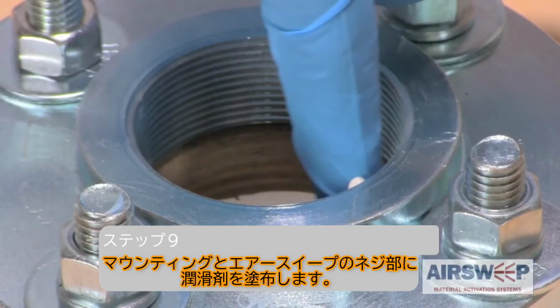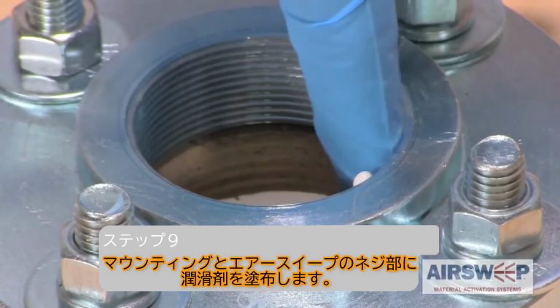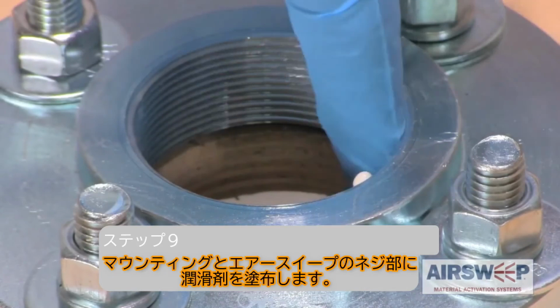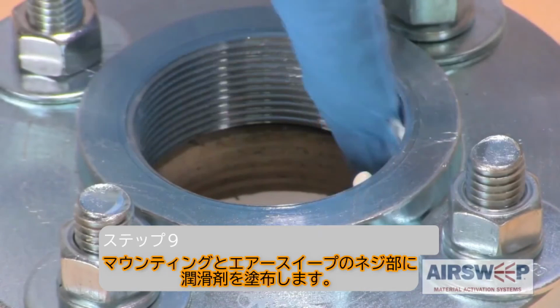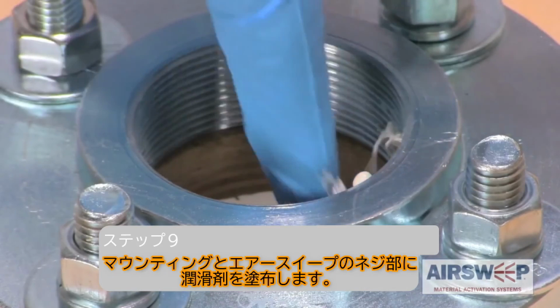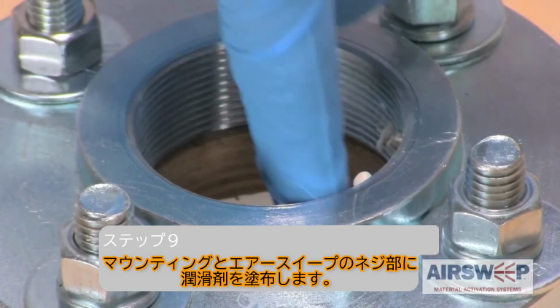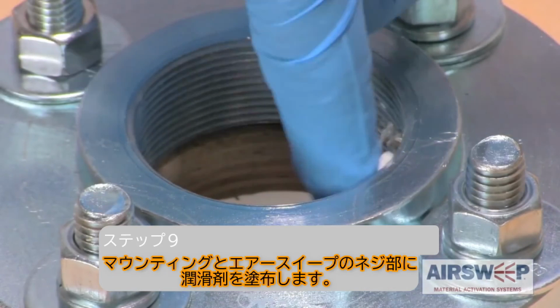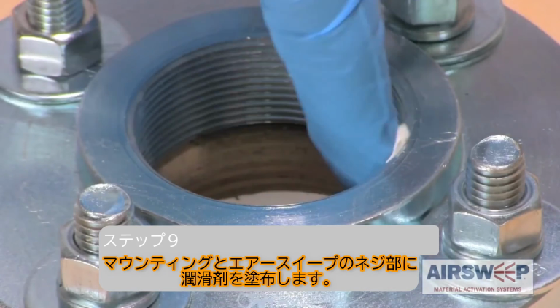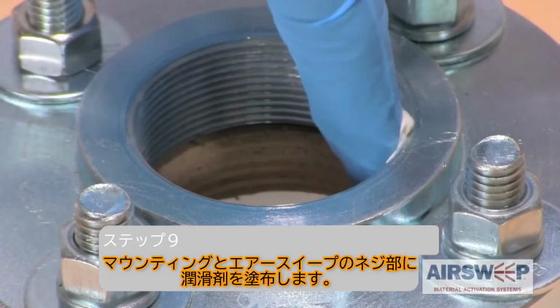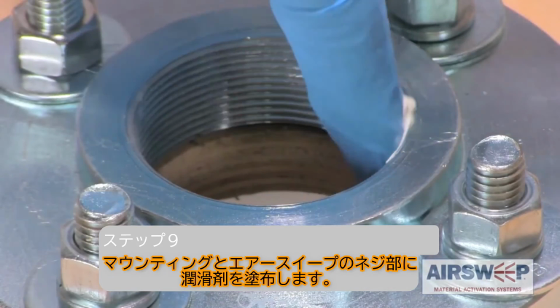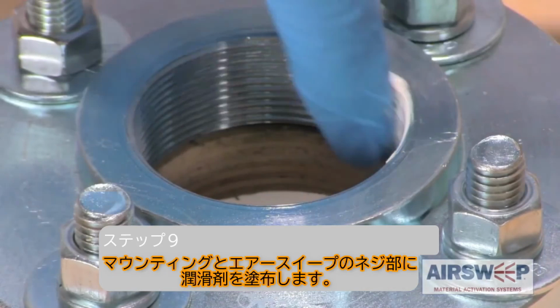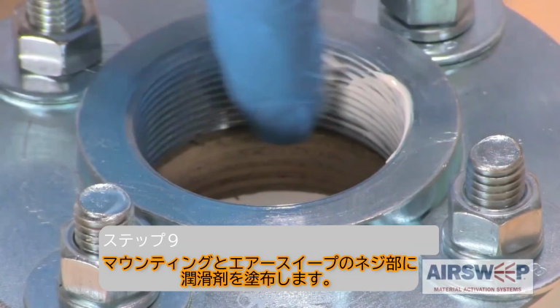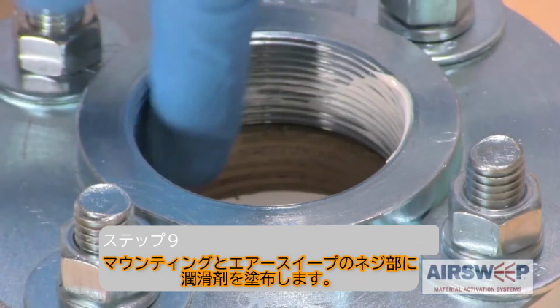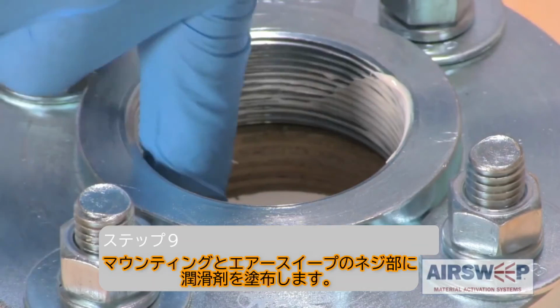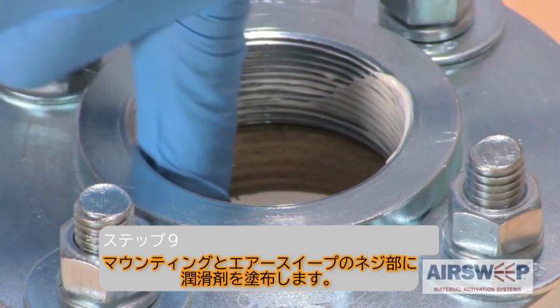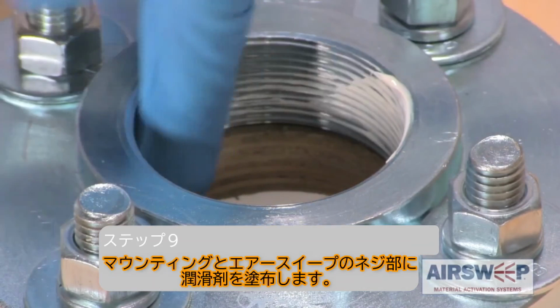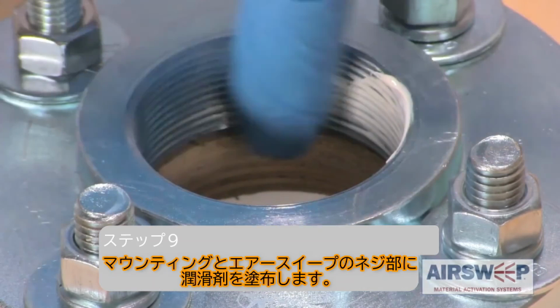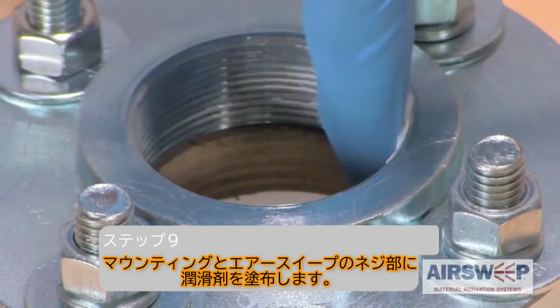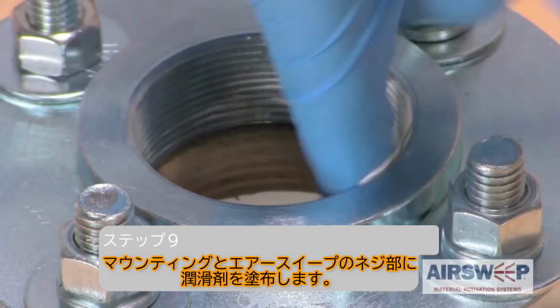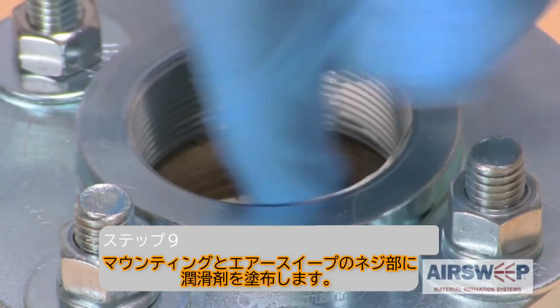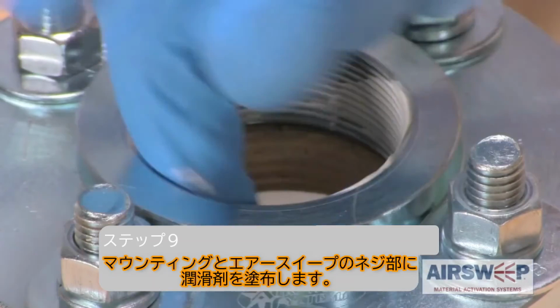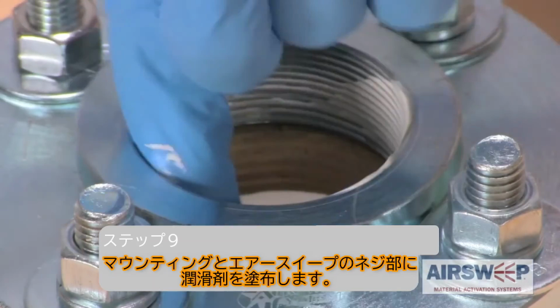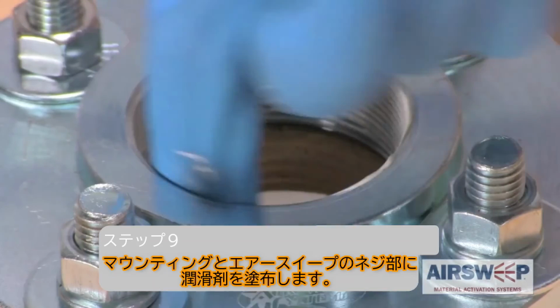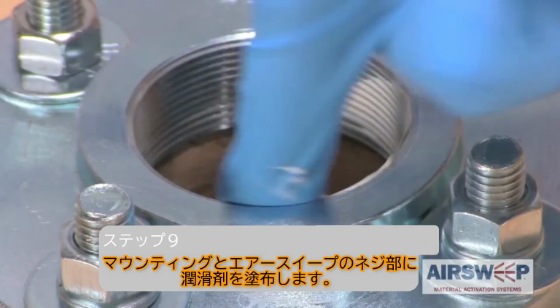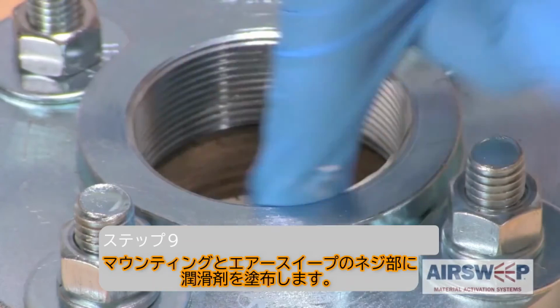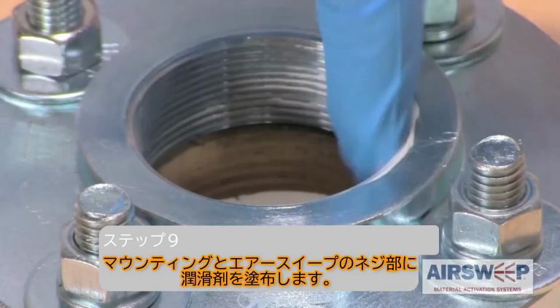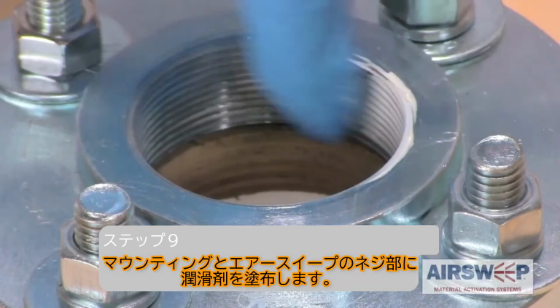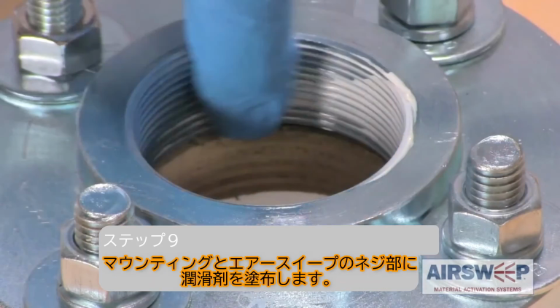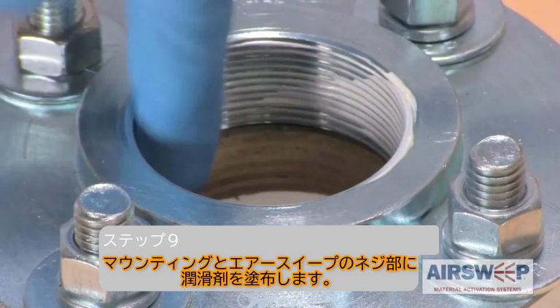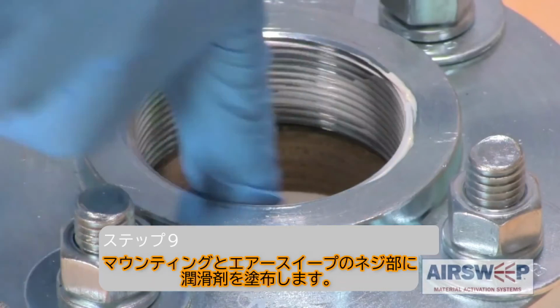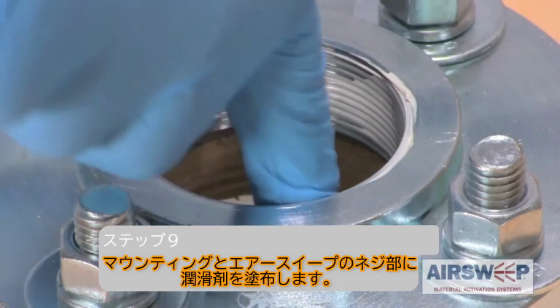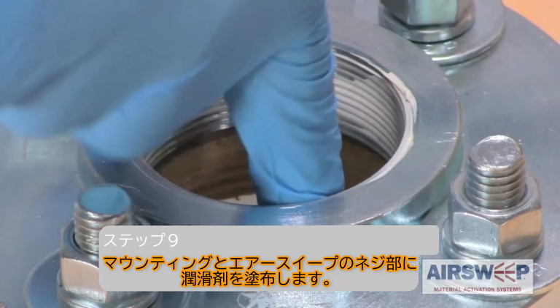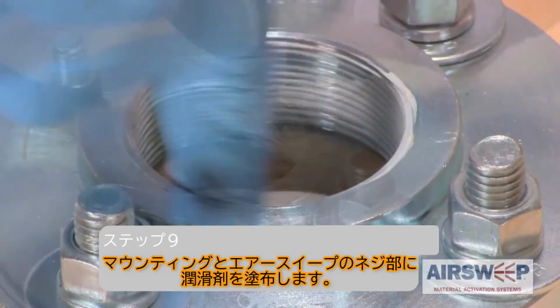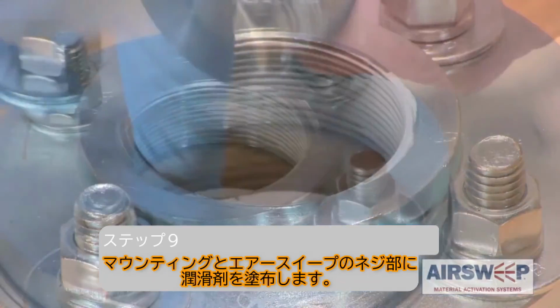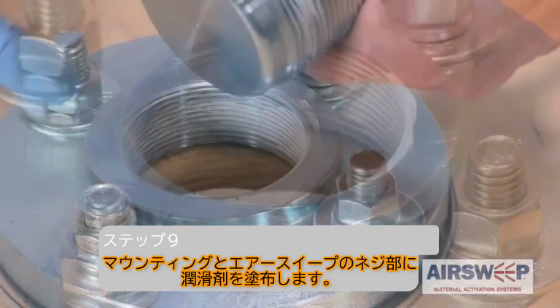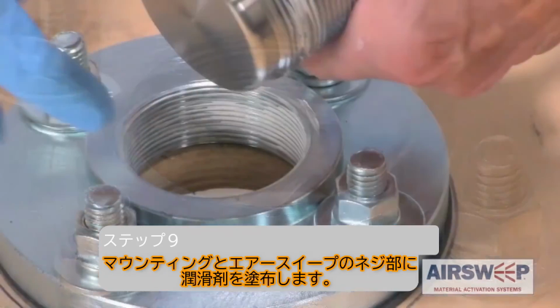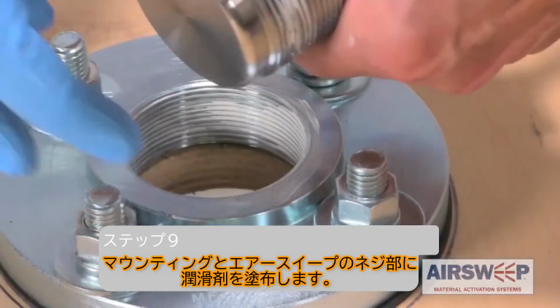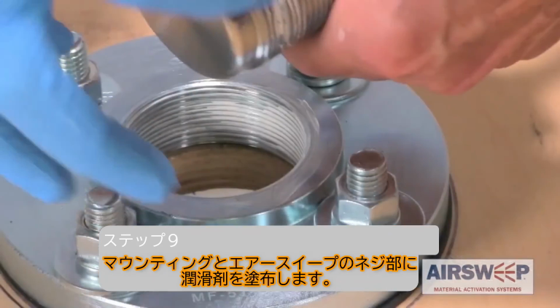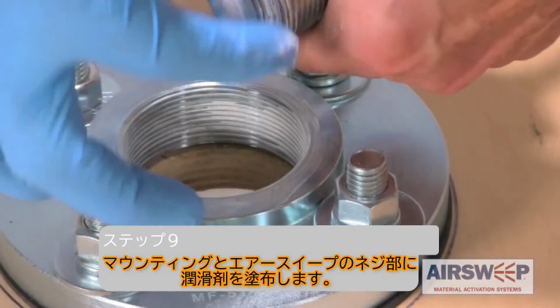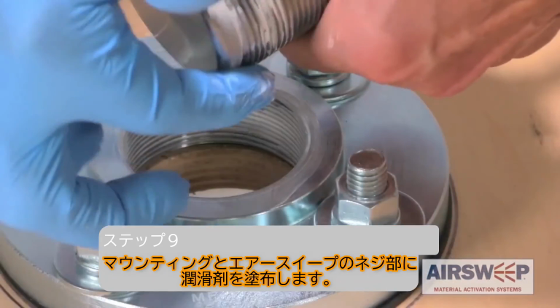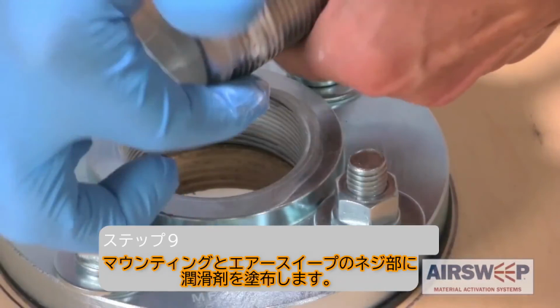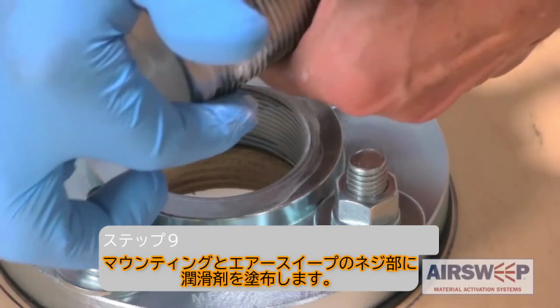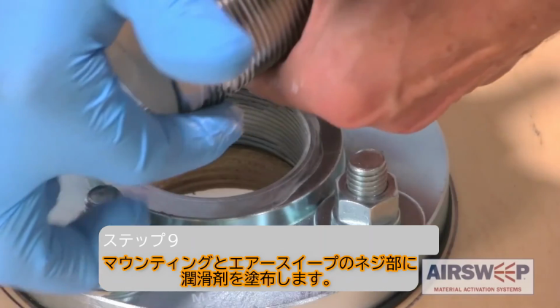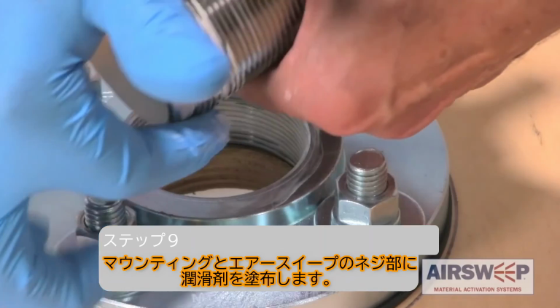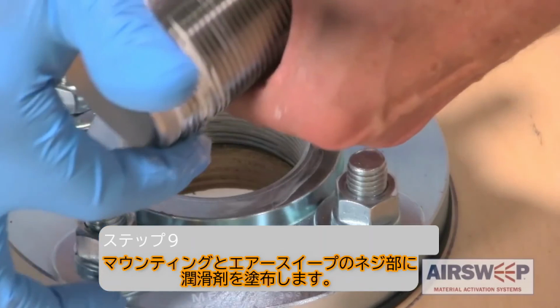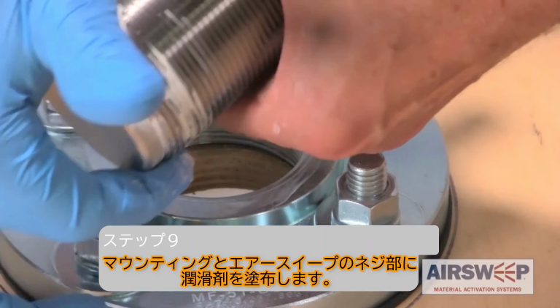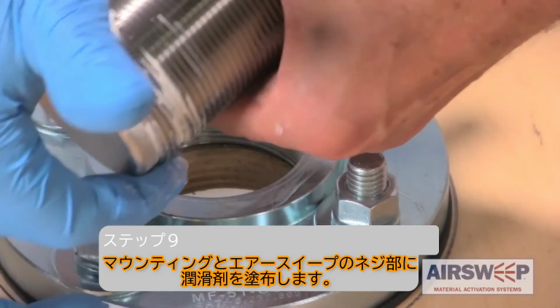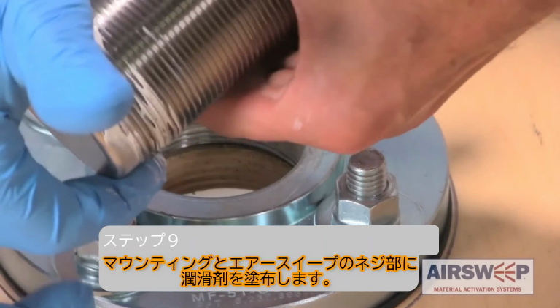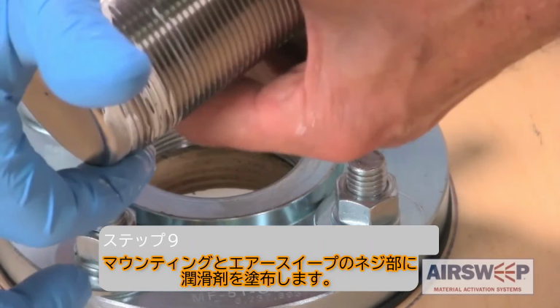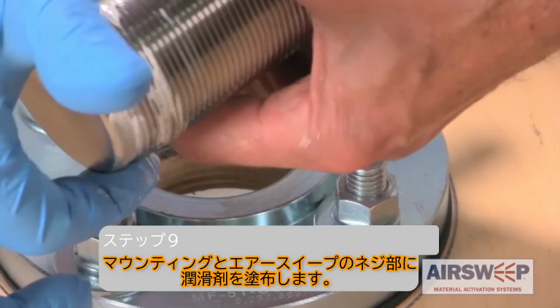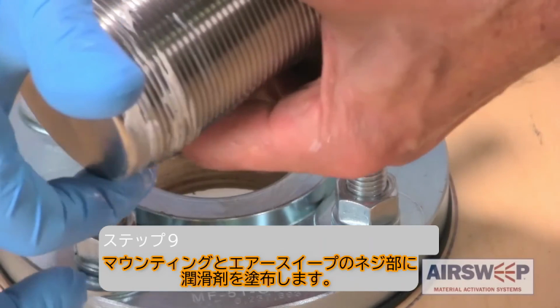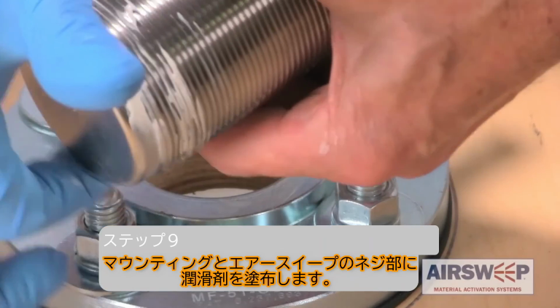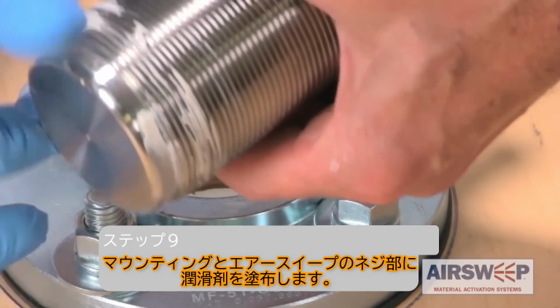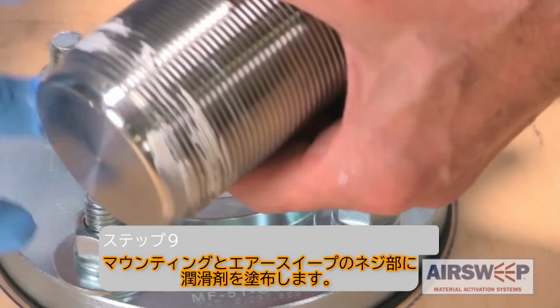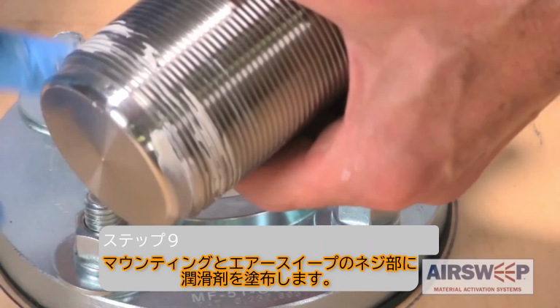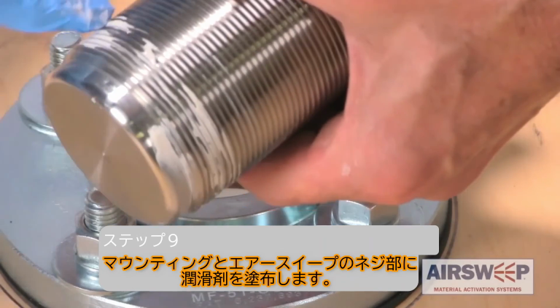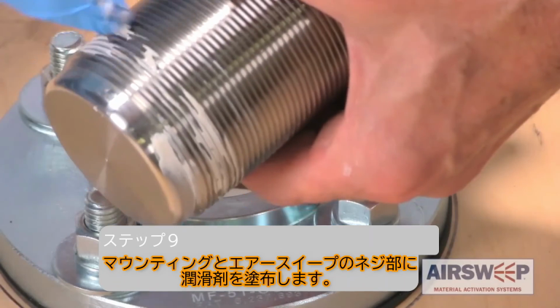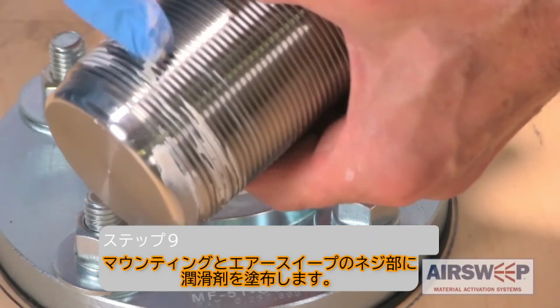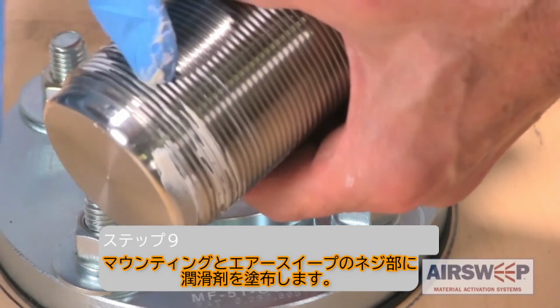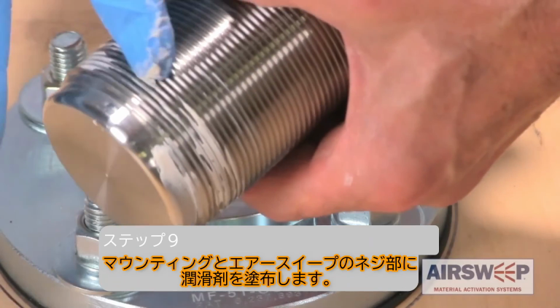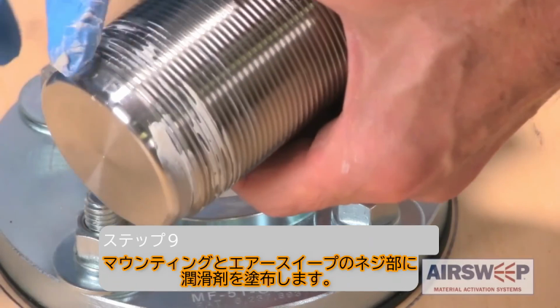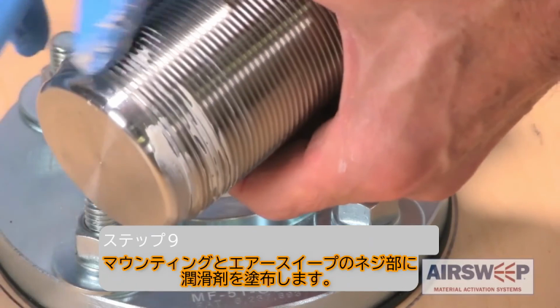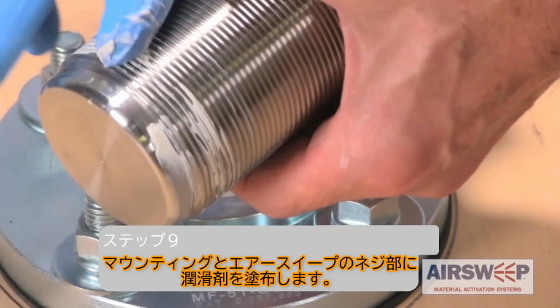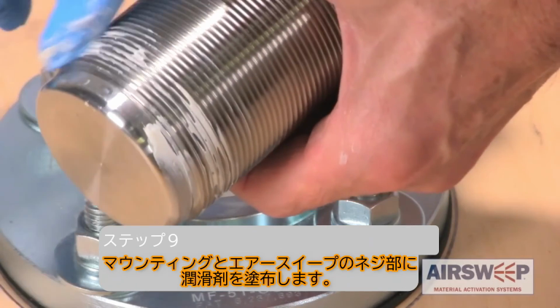Step 9. Apply thread lubricant to the inside threads of the mounting flange and the outside threads on the air sweep body.